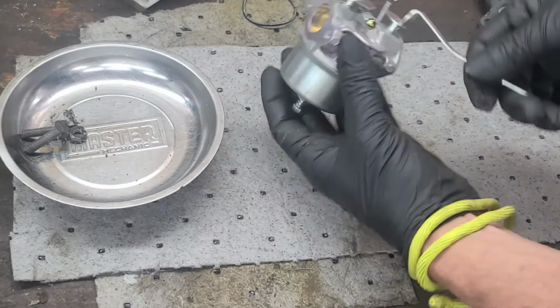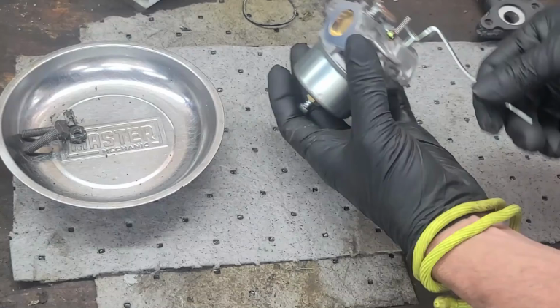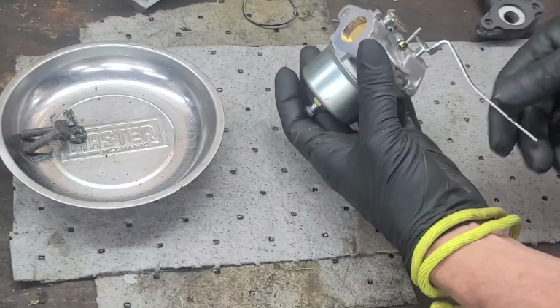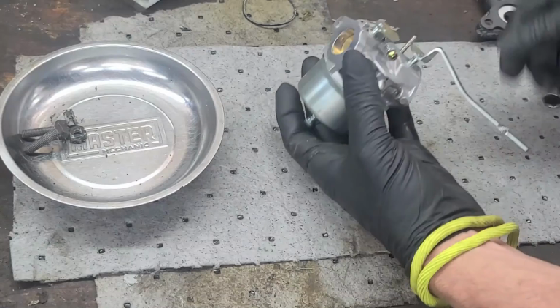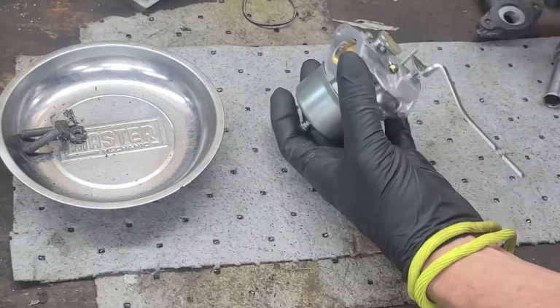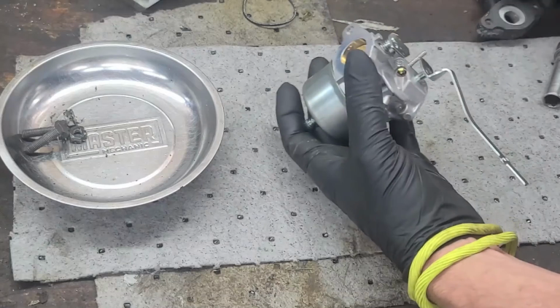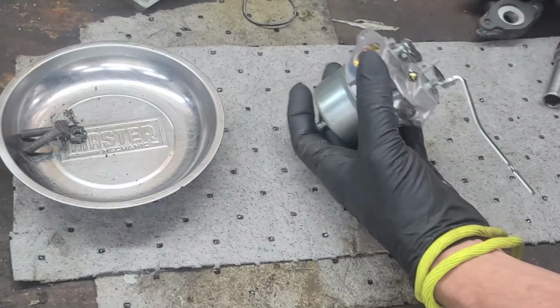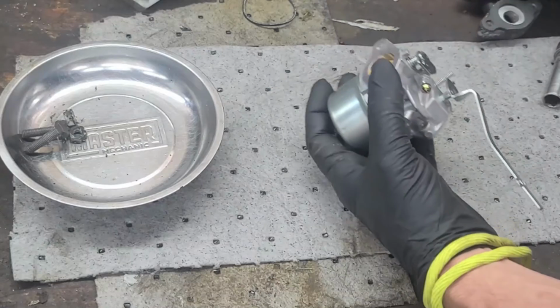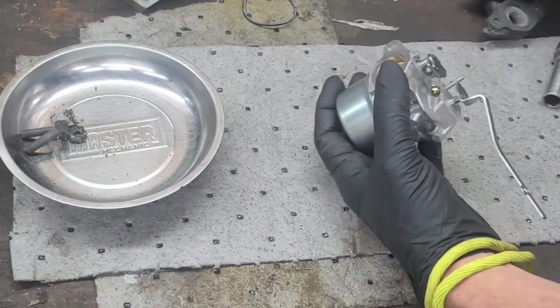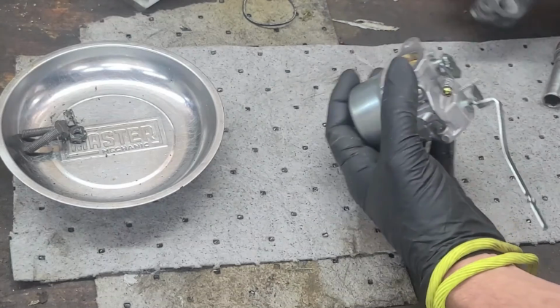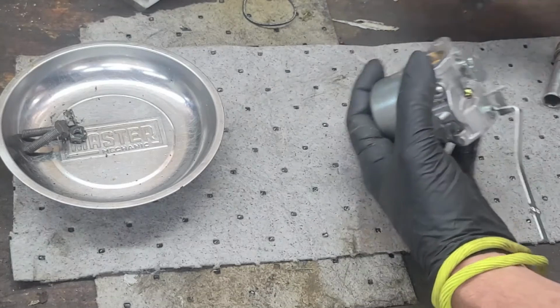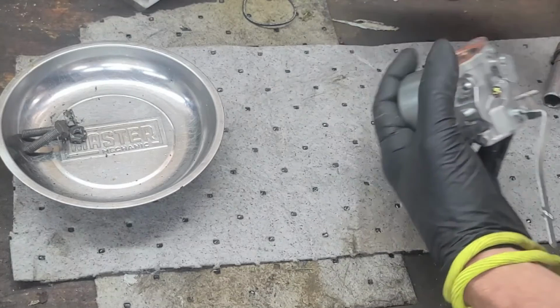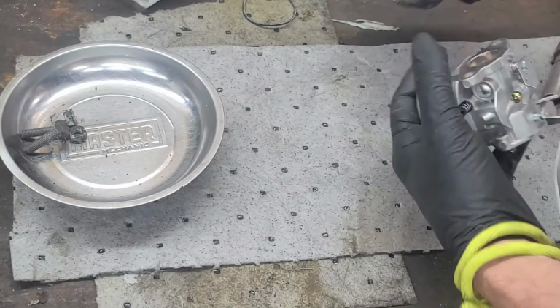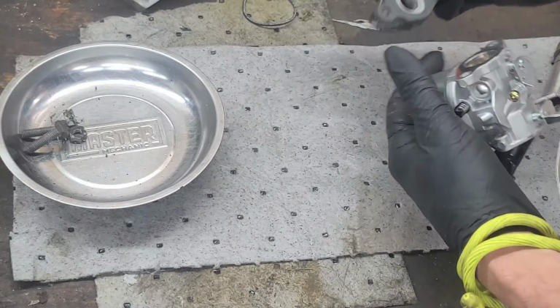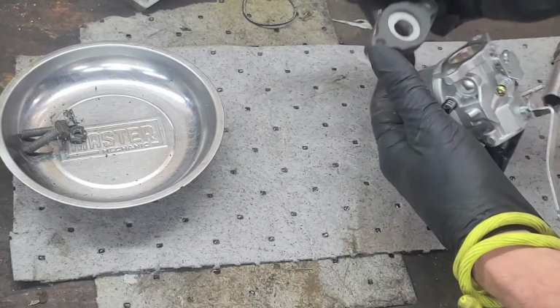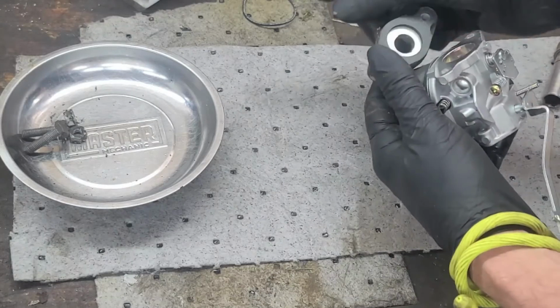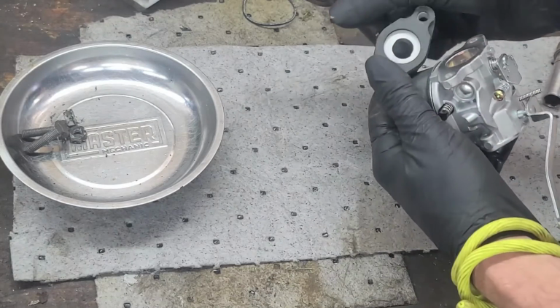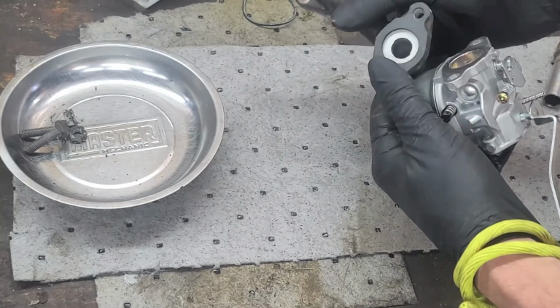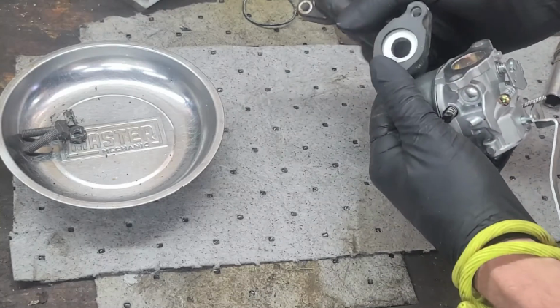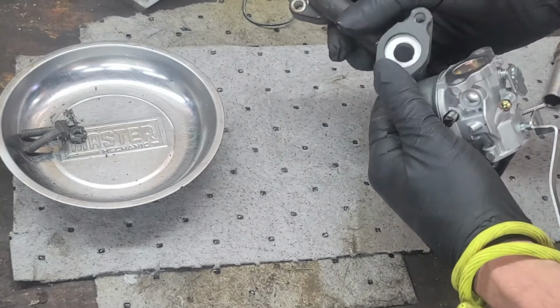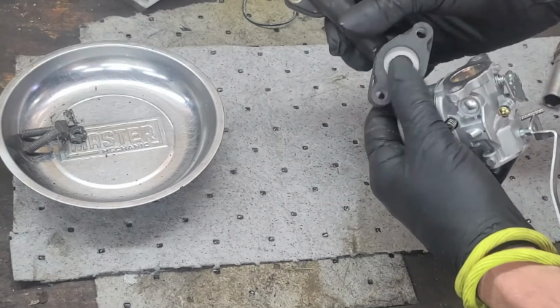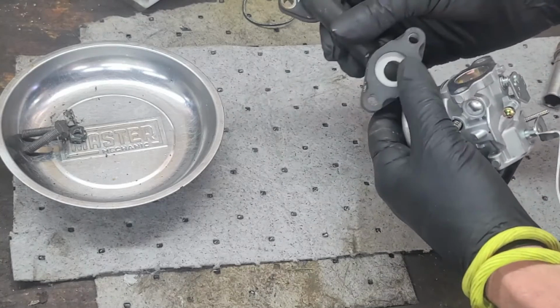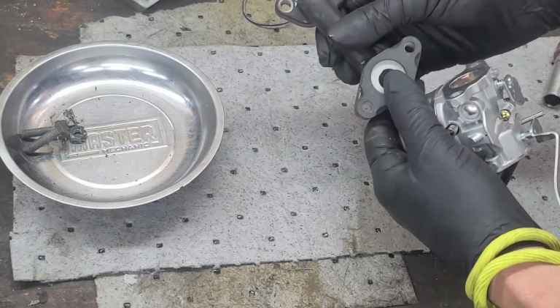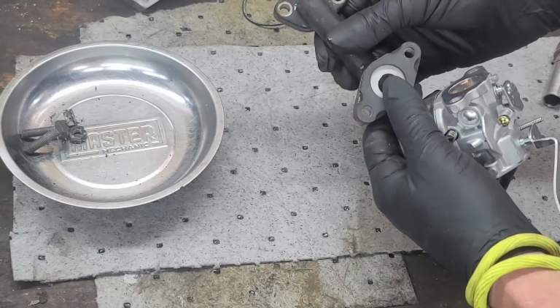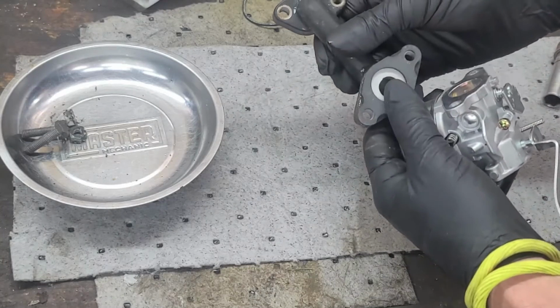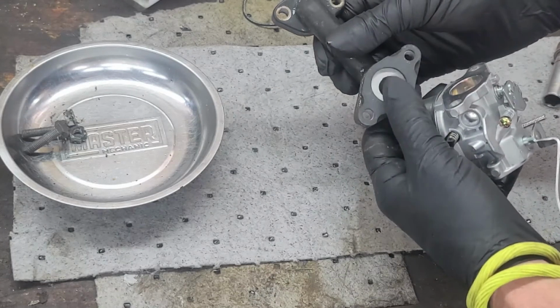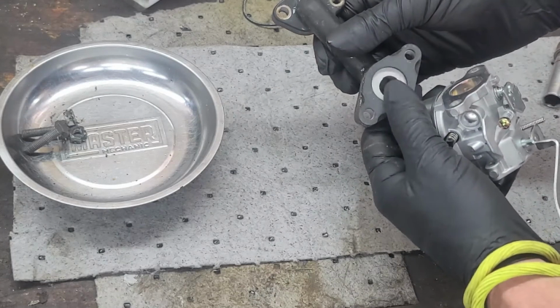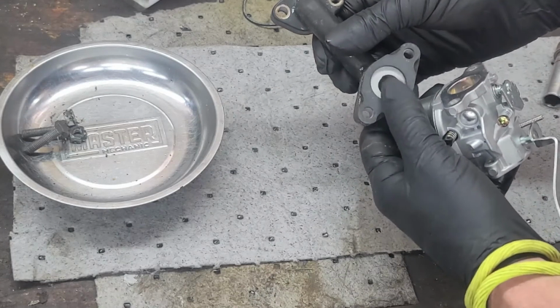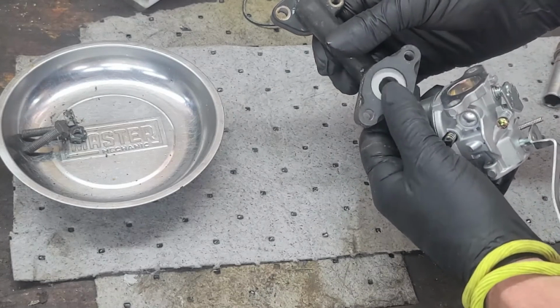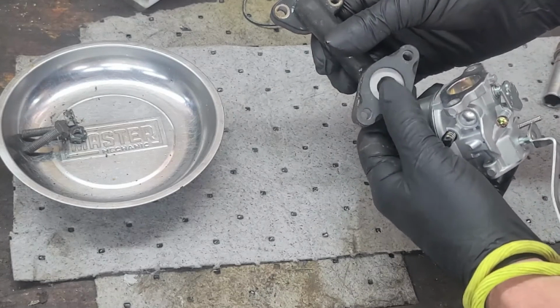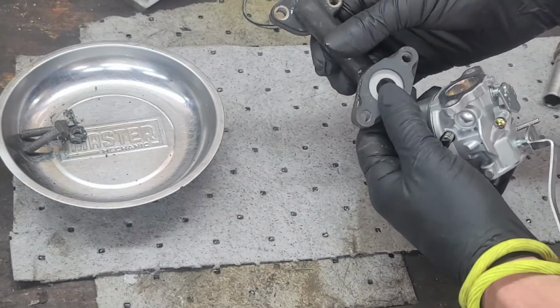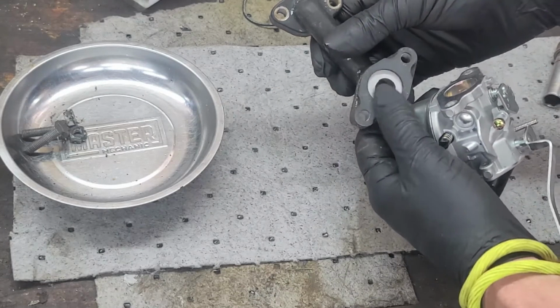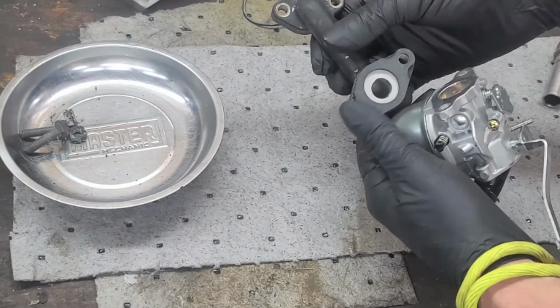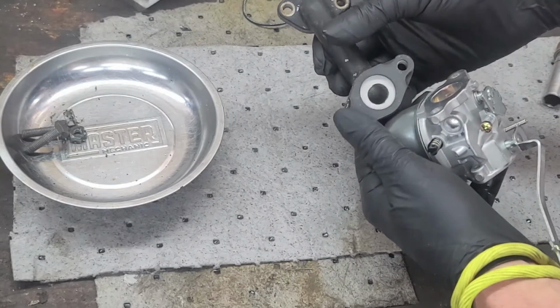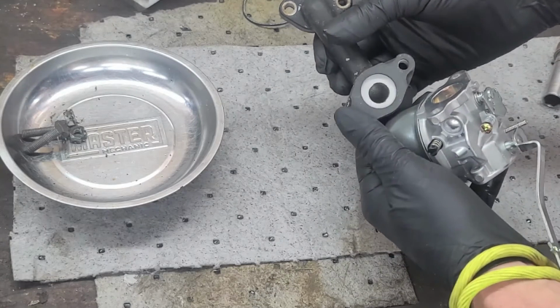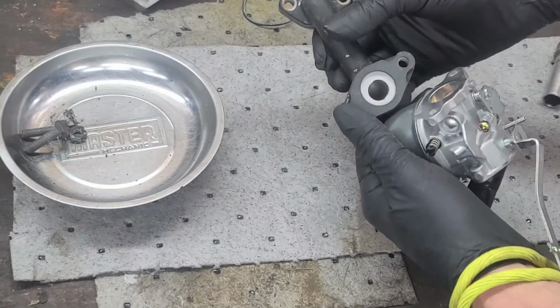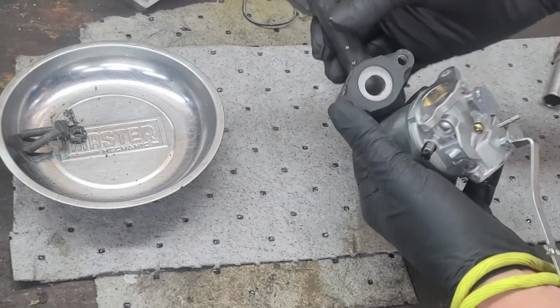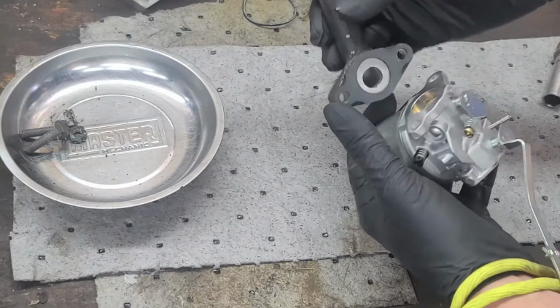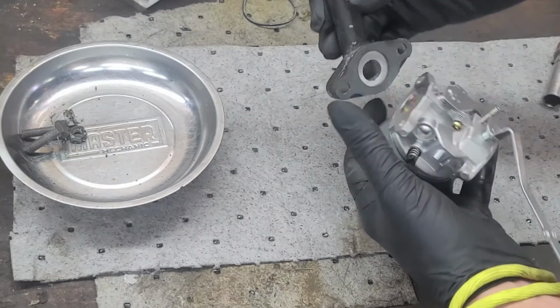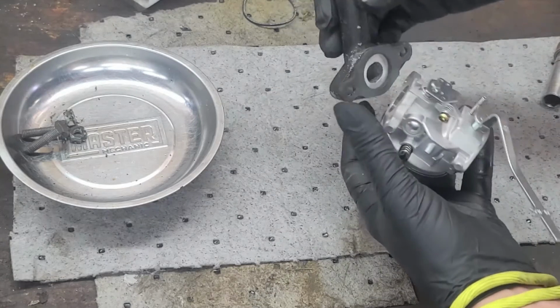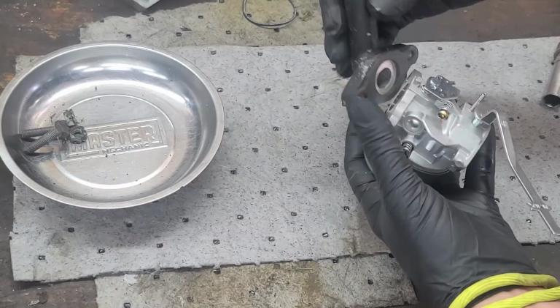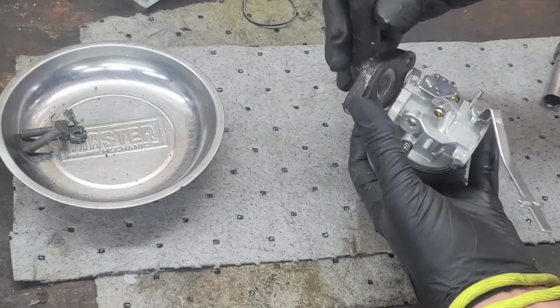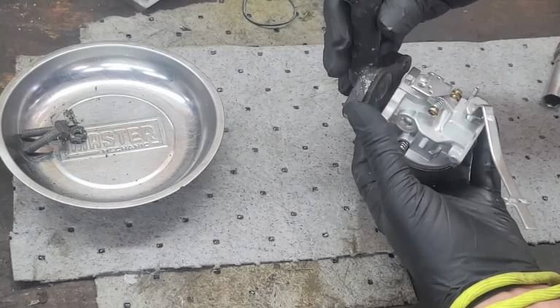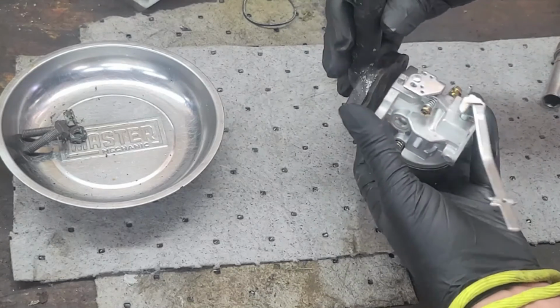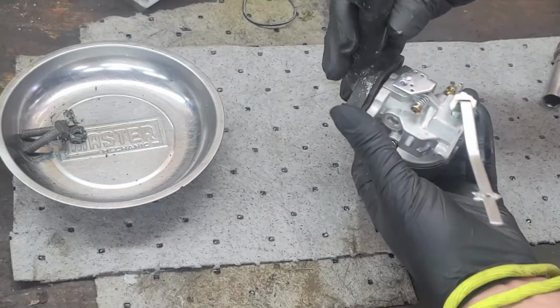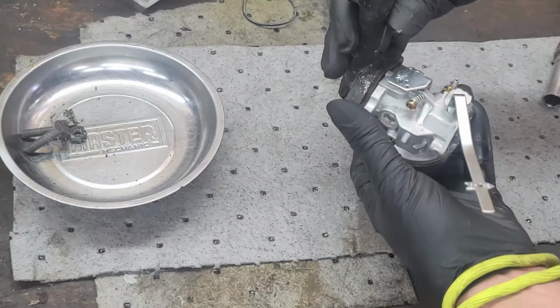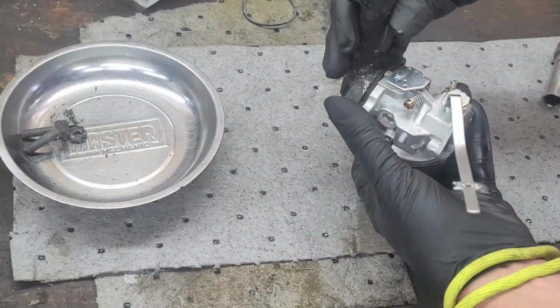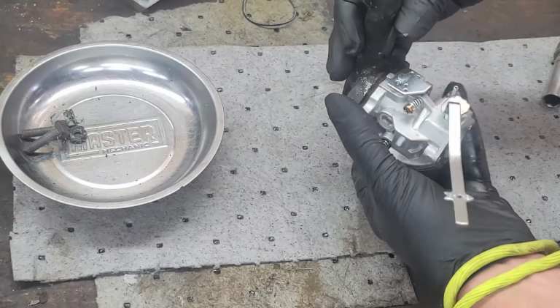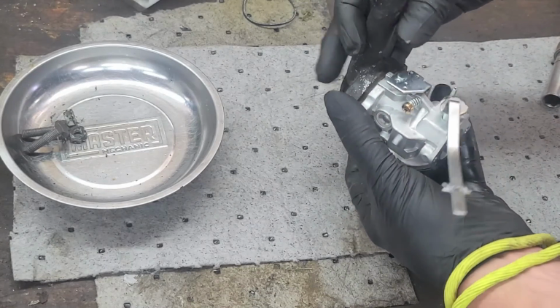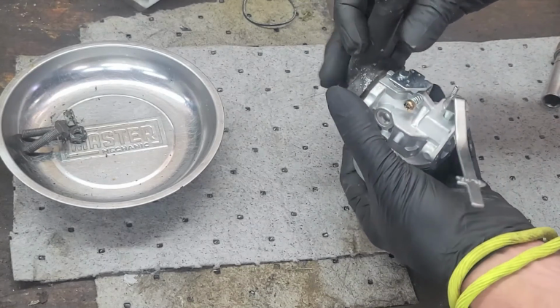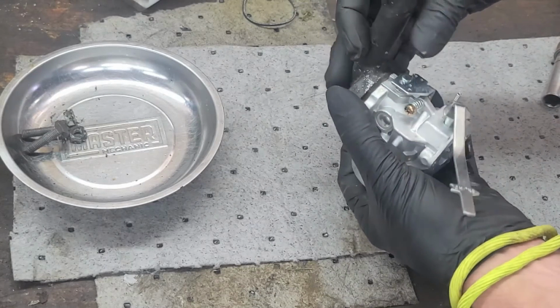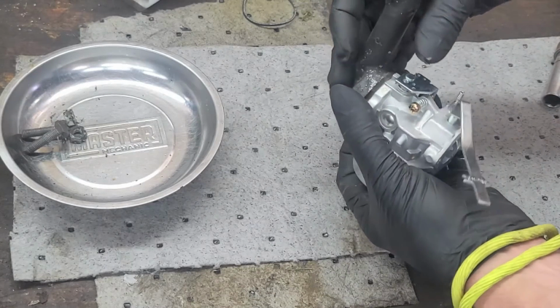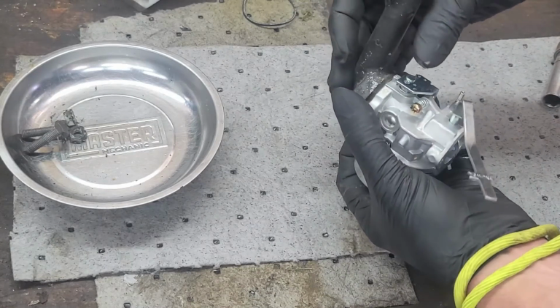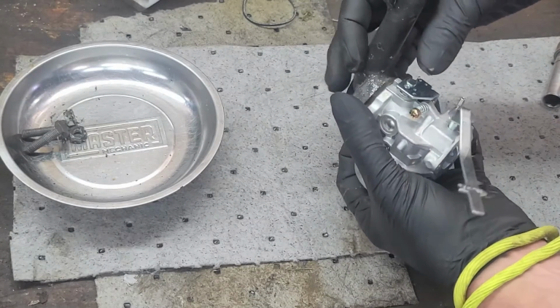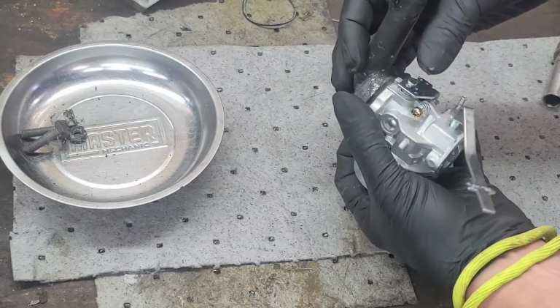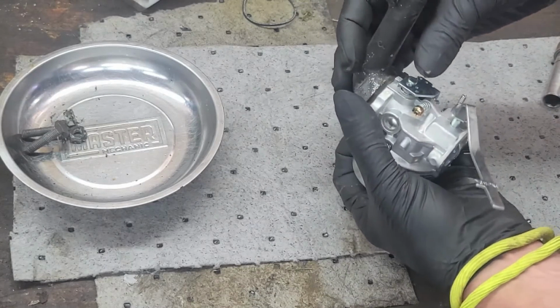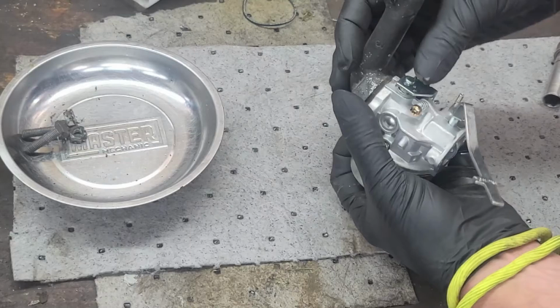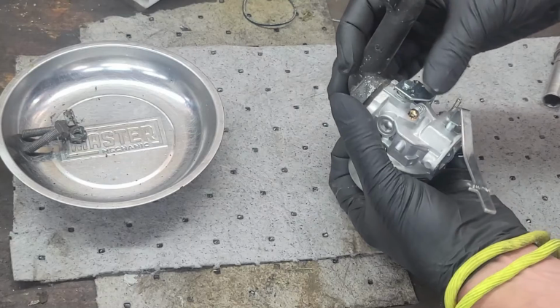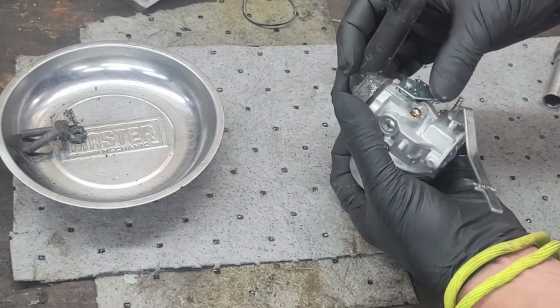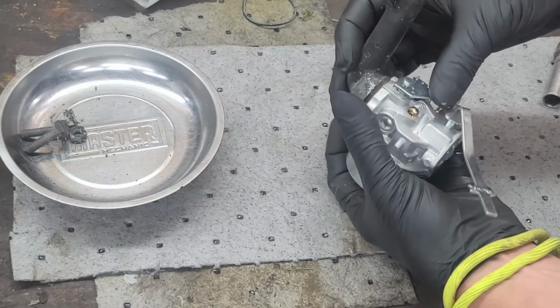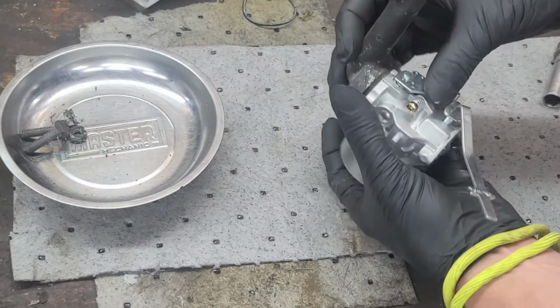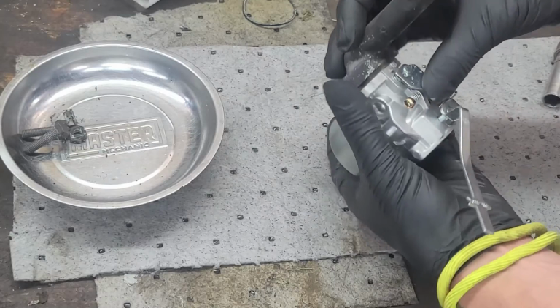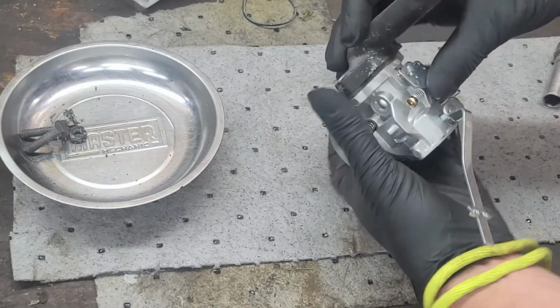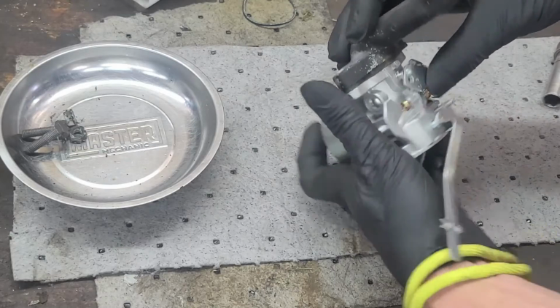We'll inspect the intake manifold gaskets and, if in good condition, reinstall it on the carburetor.